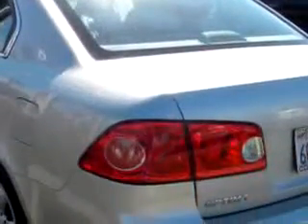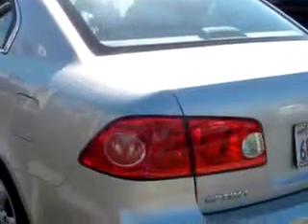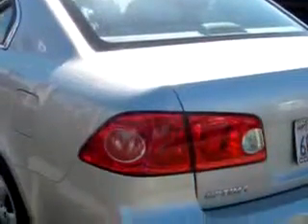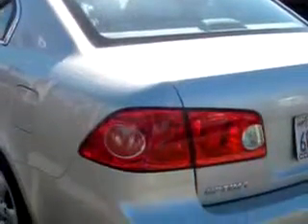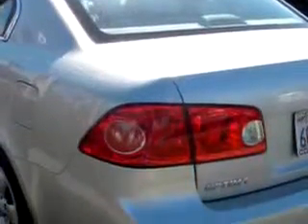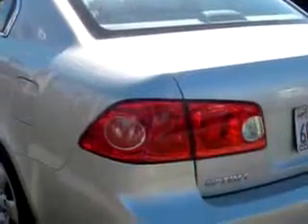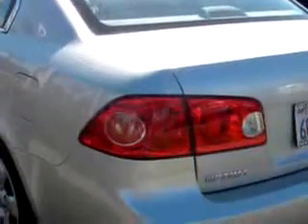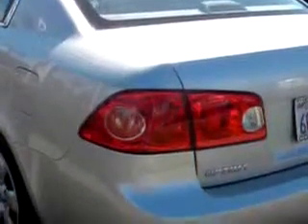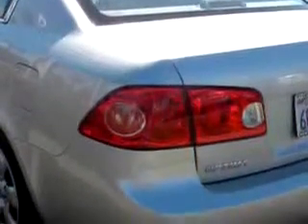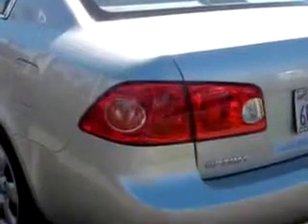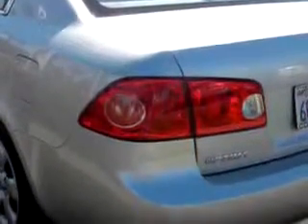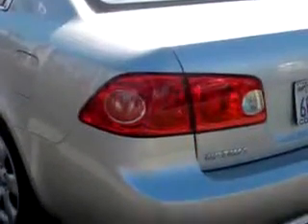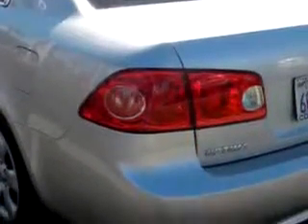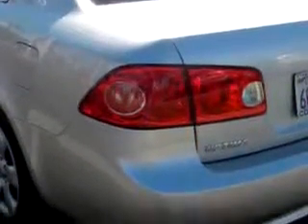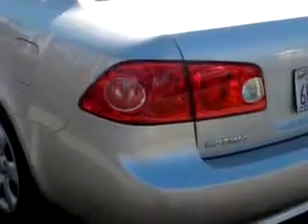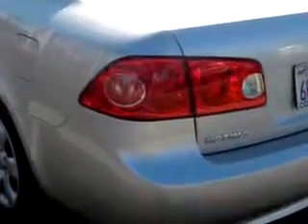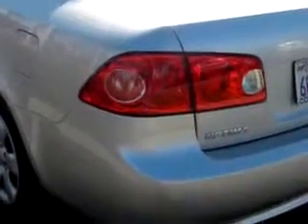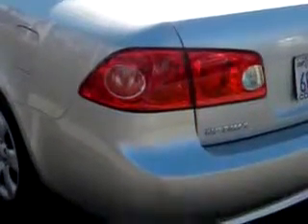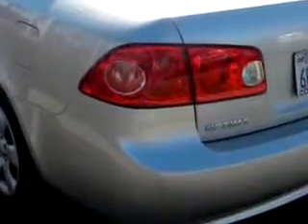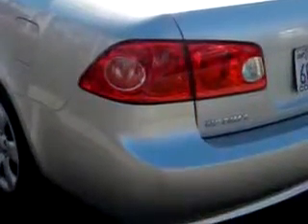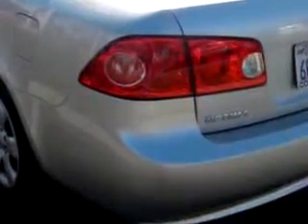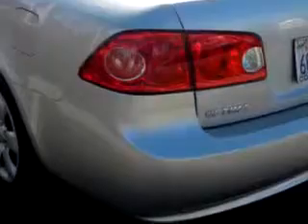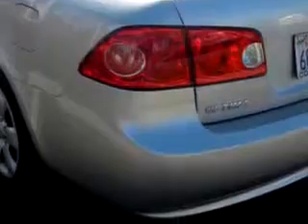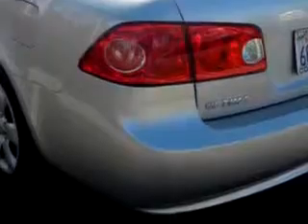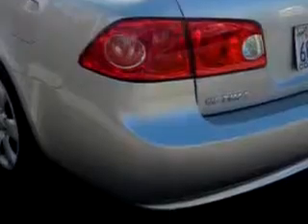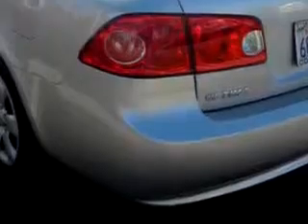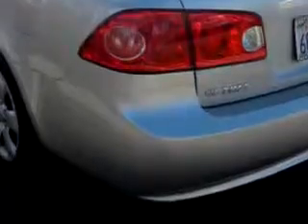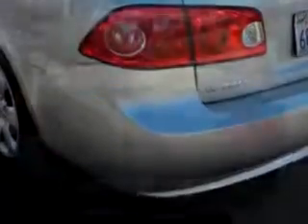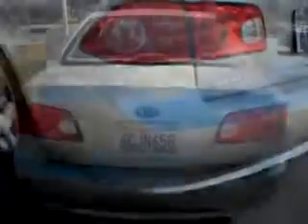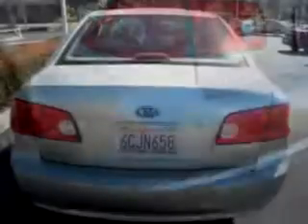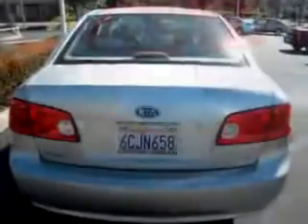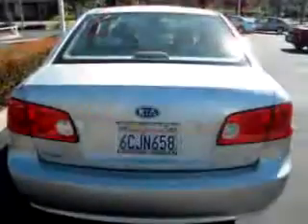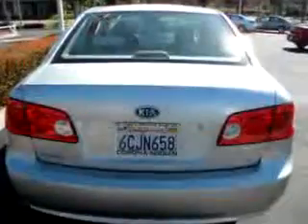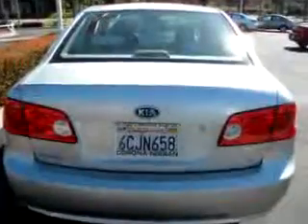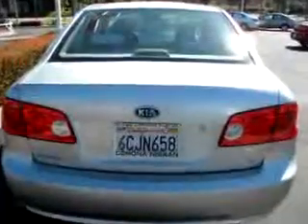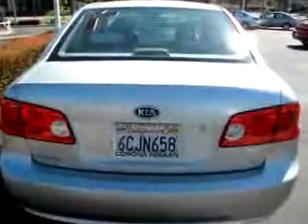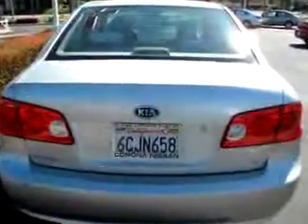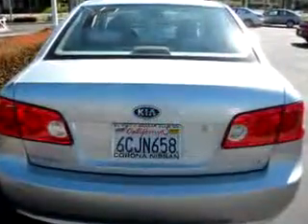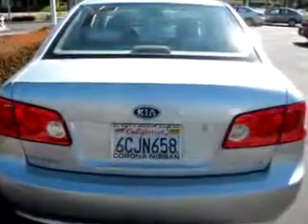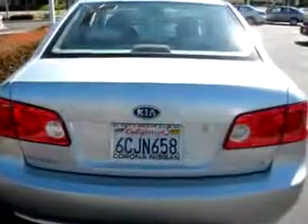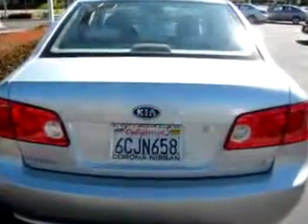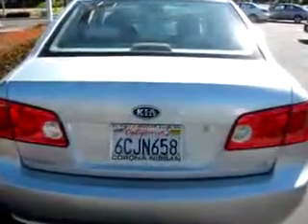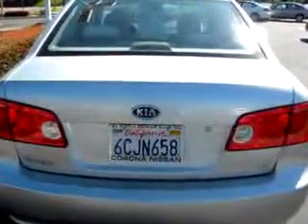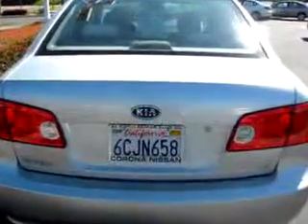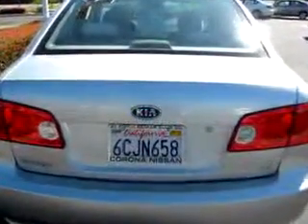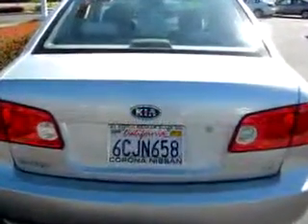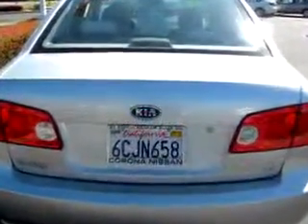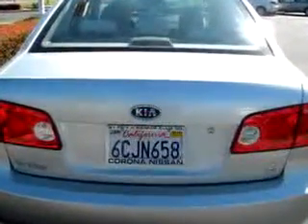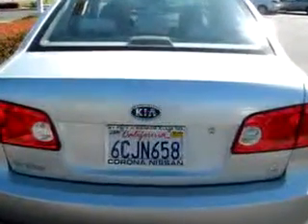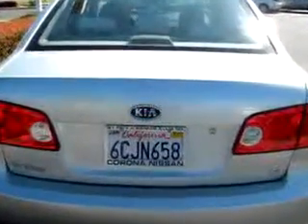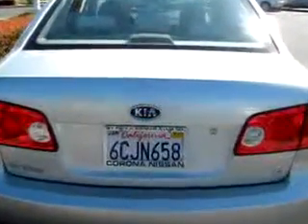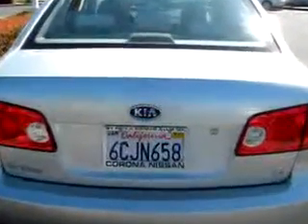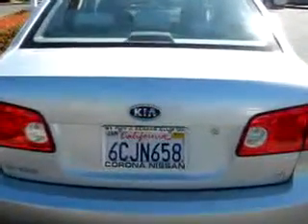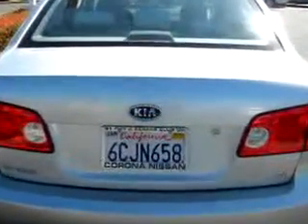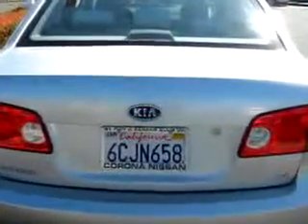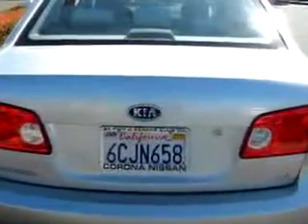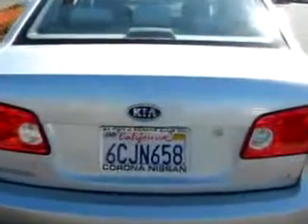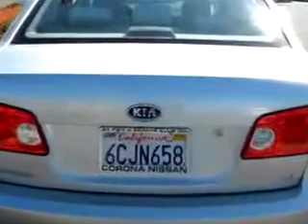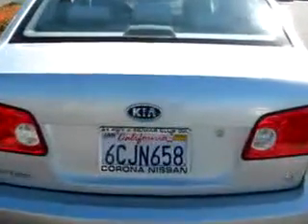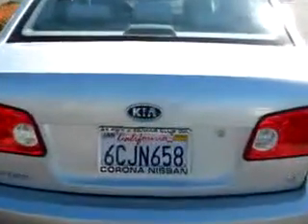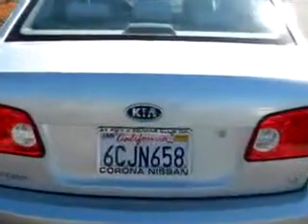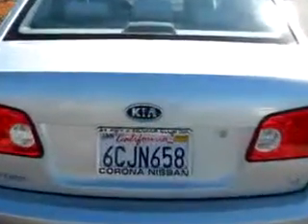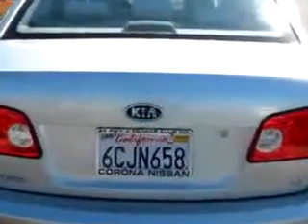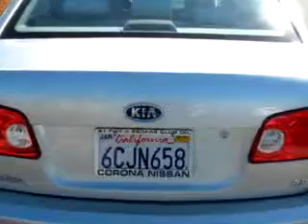Enjoy the drive and have peace of mind in this 08 Kia Optima. See us at Corona Nissan today.